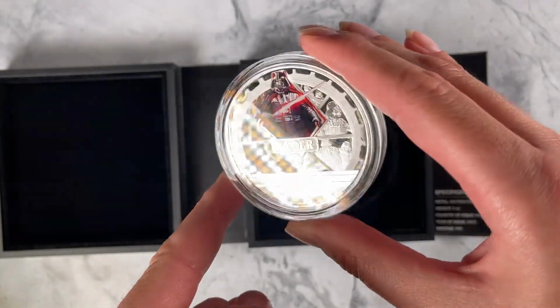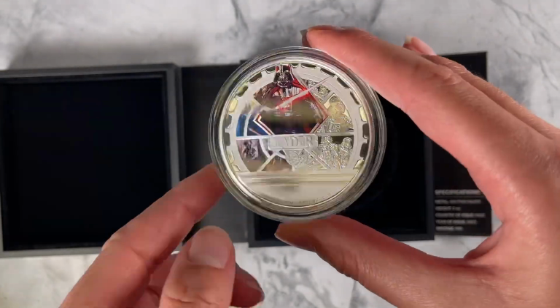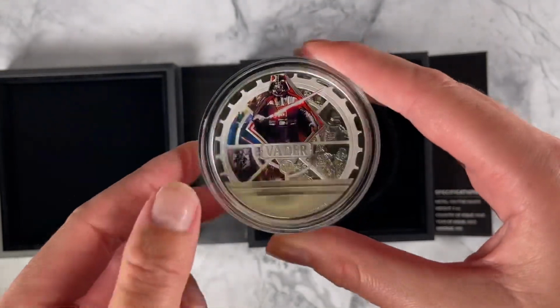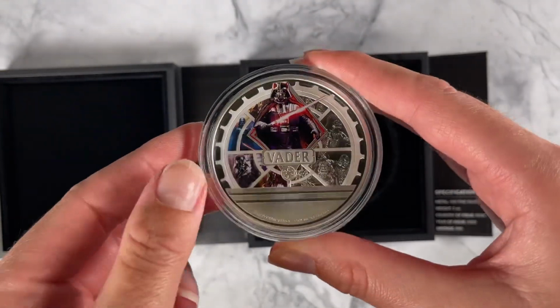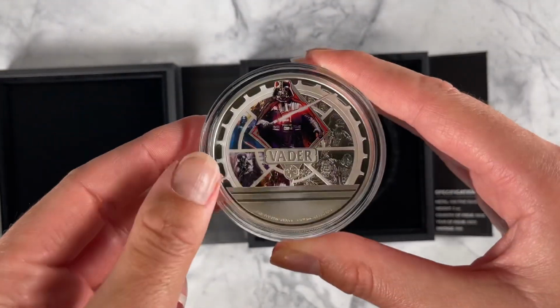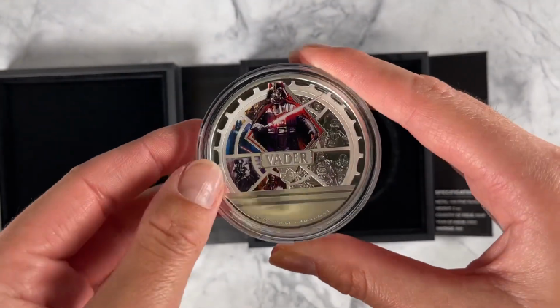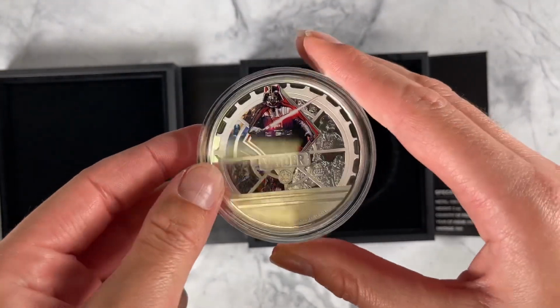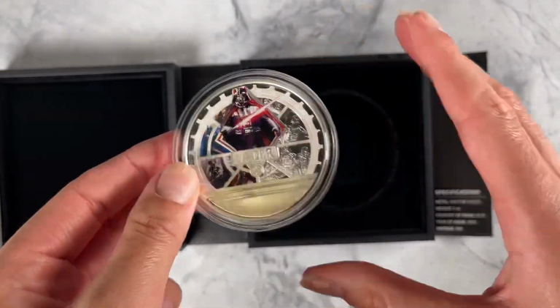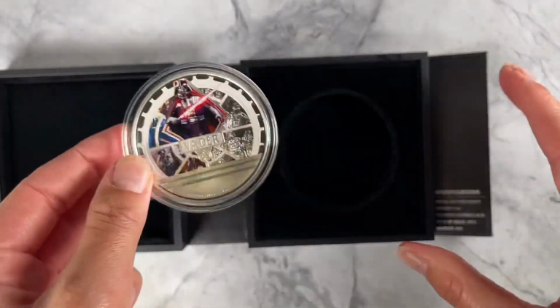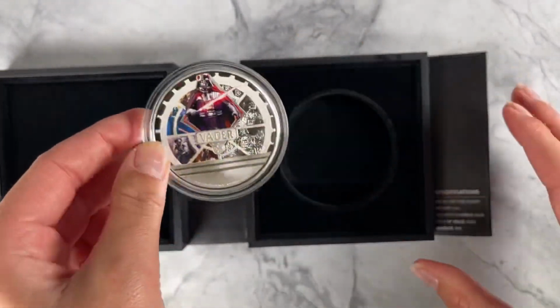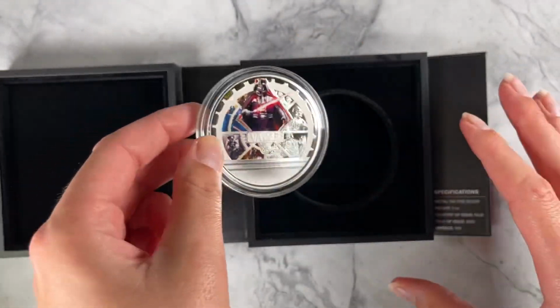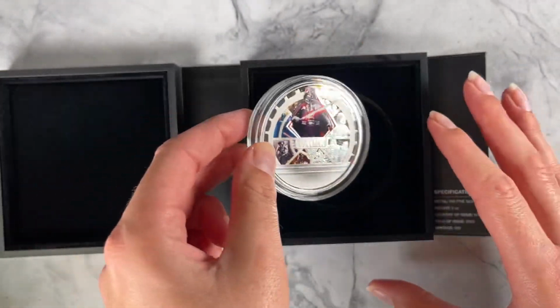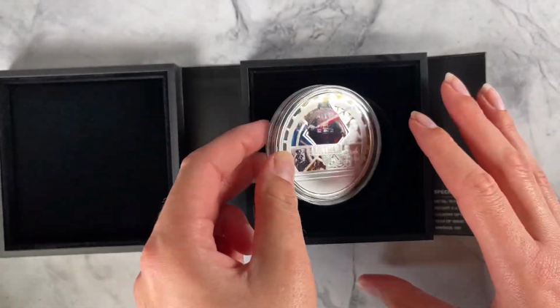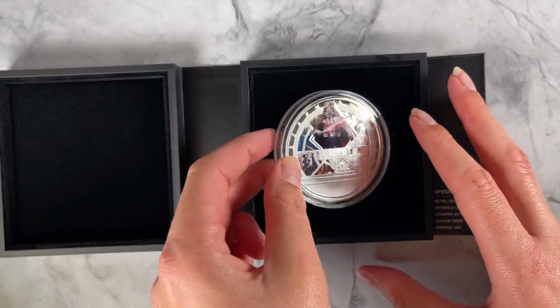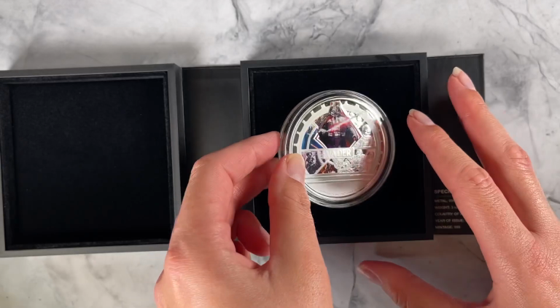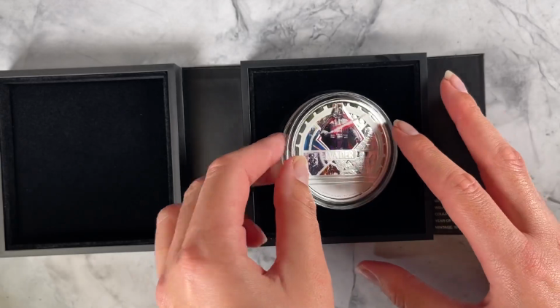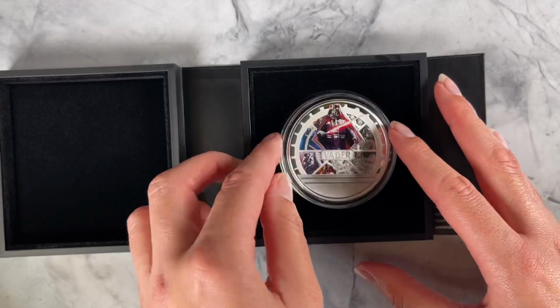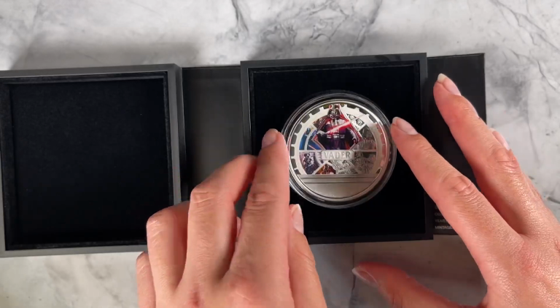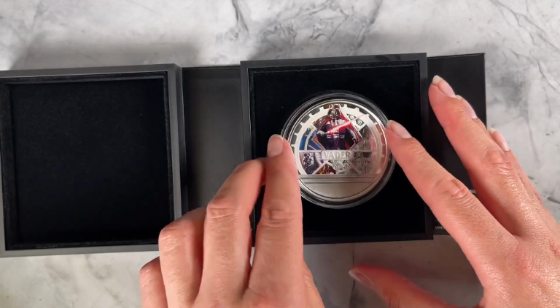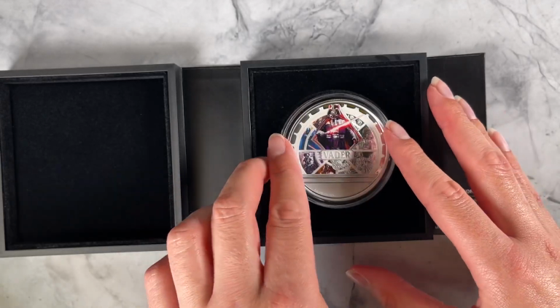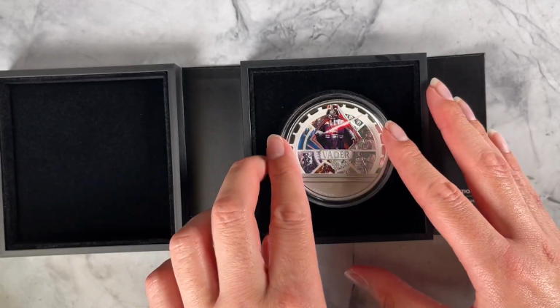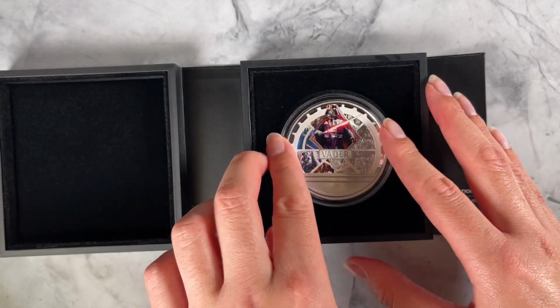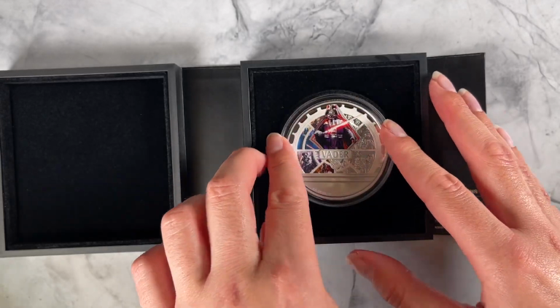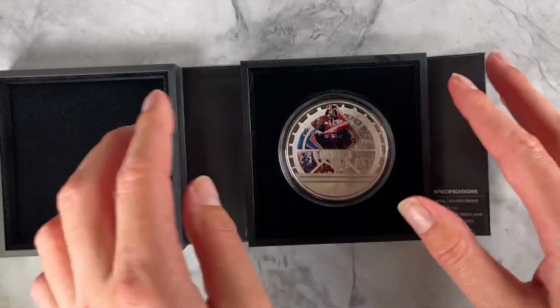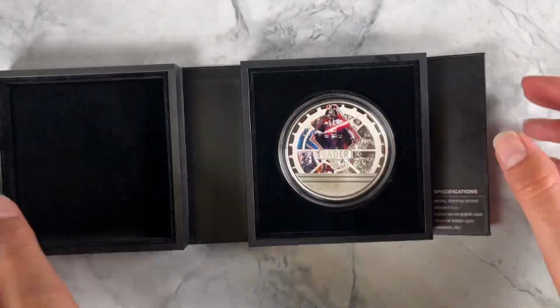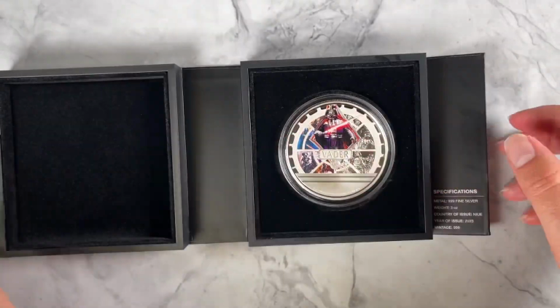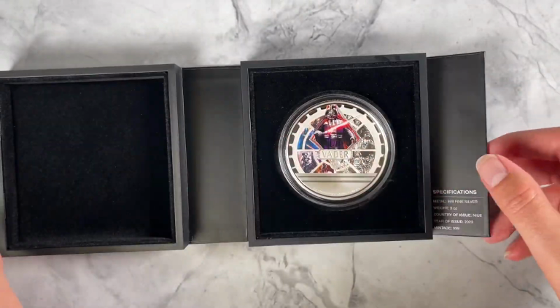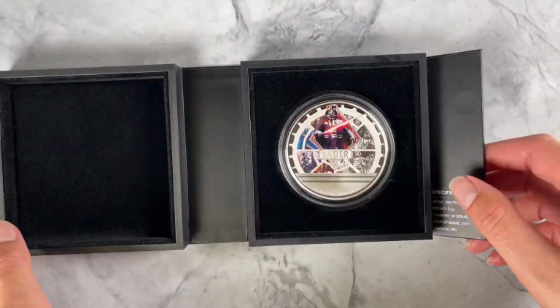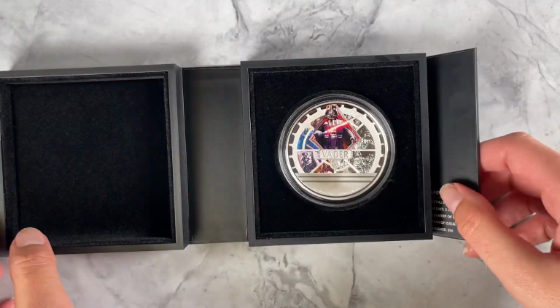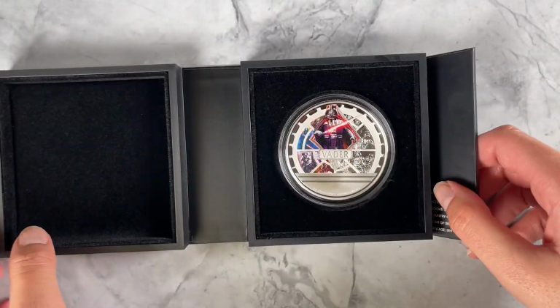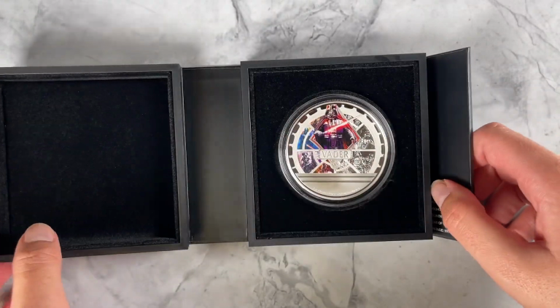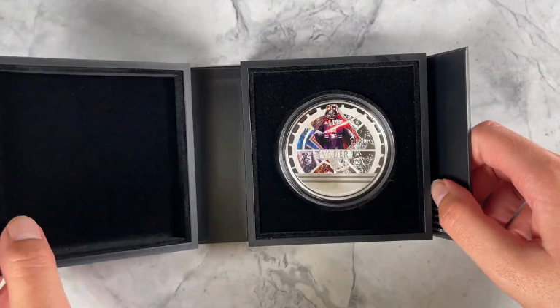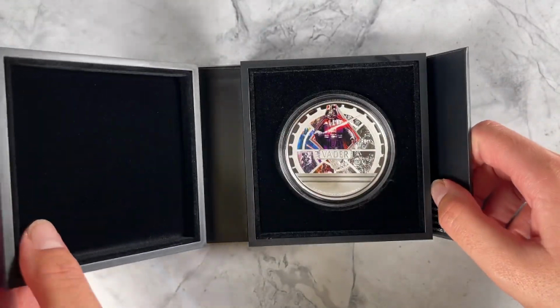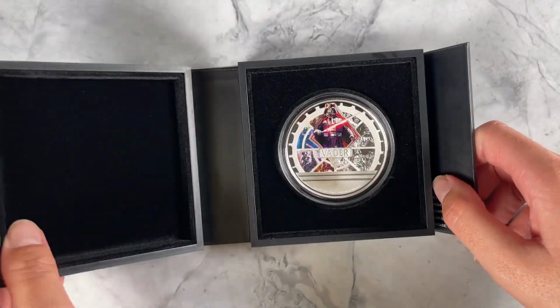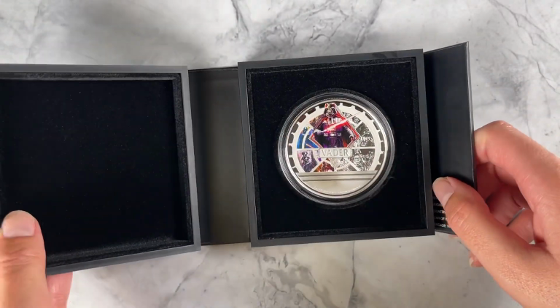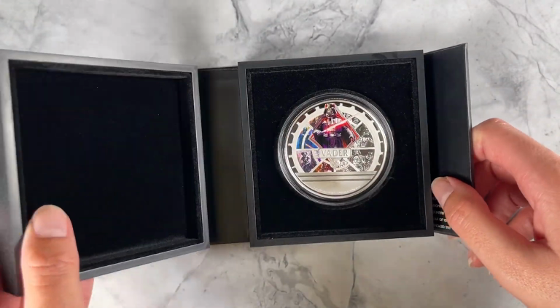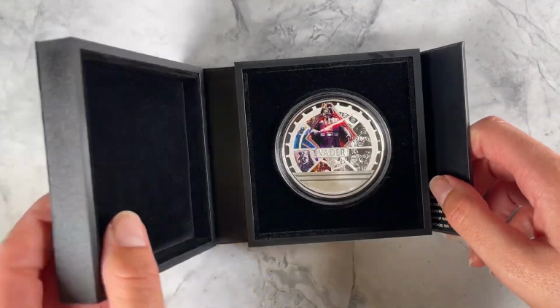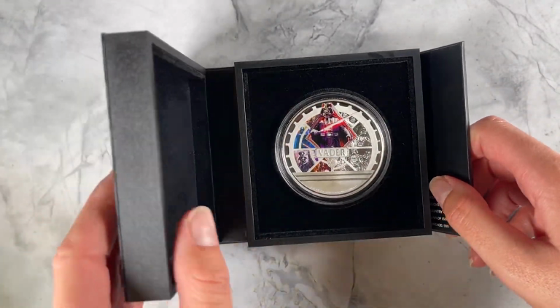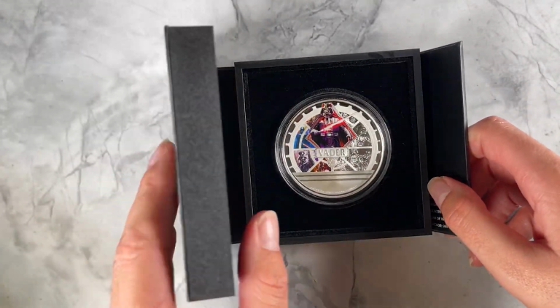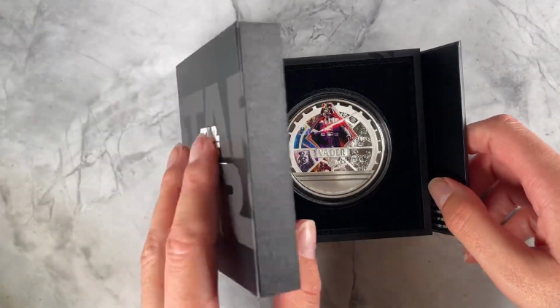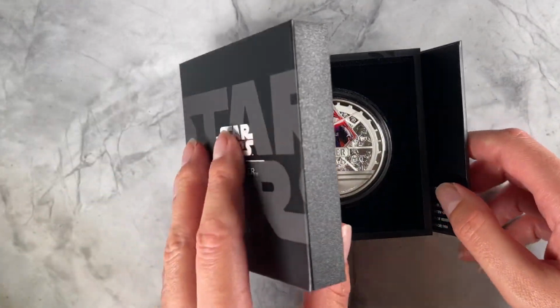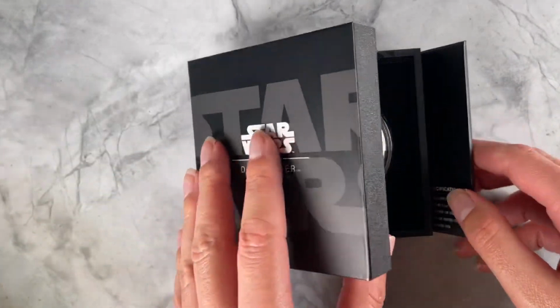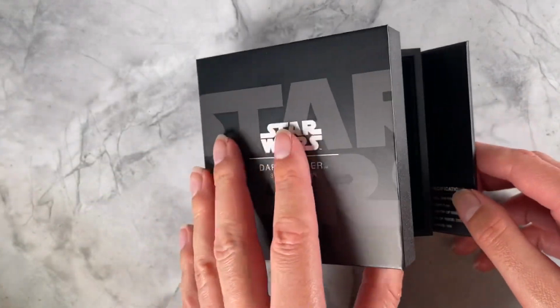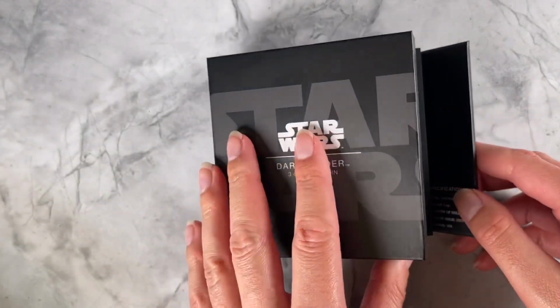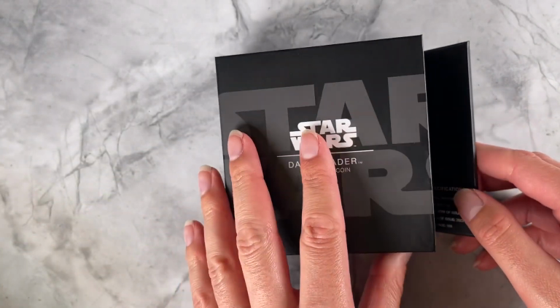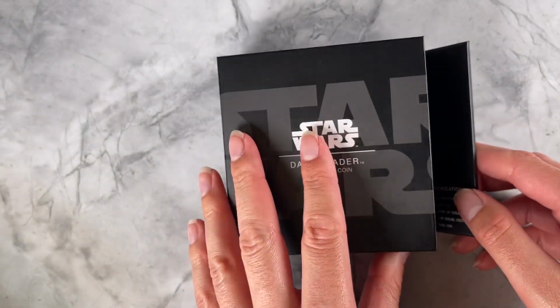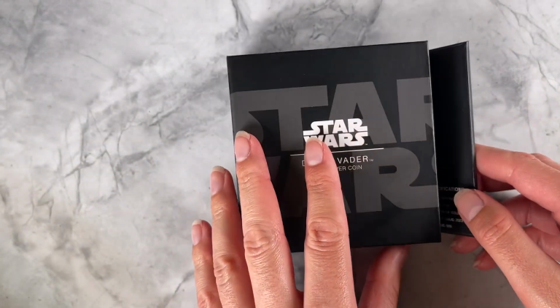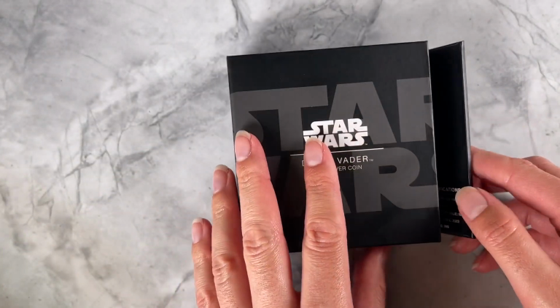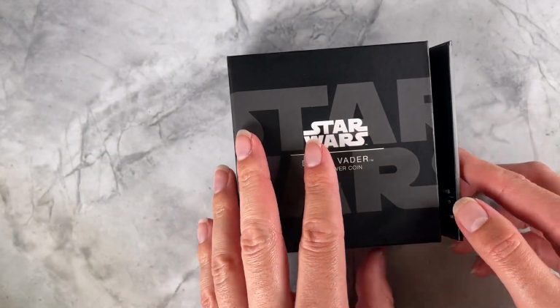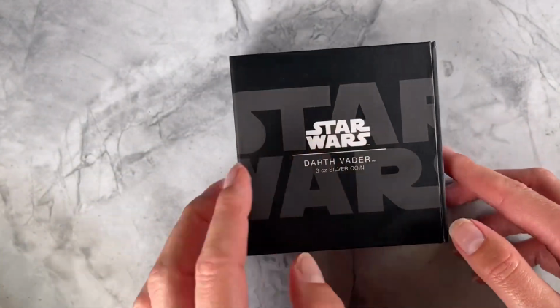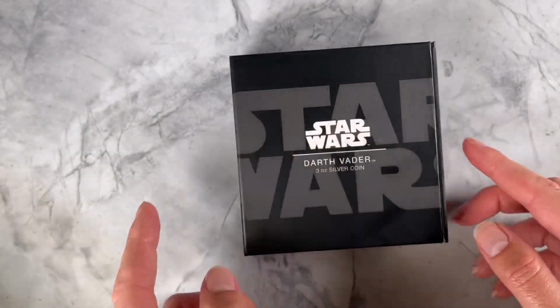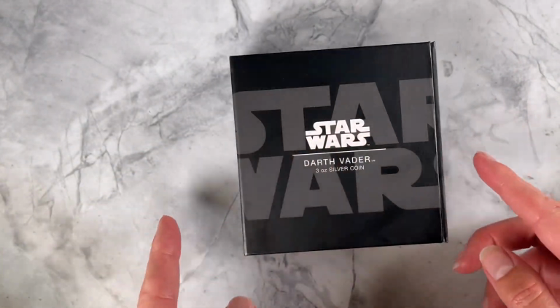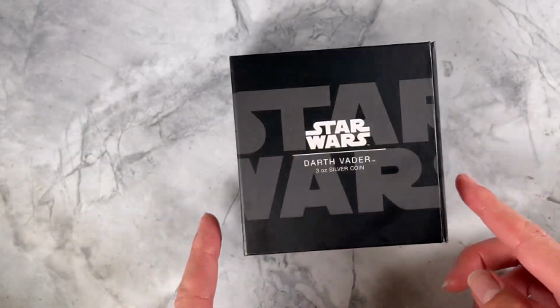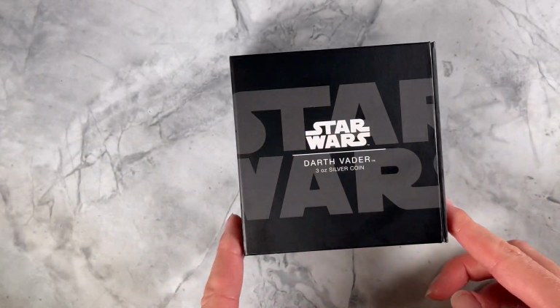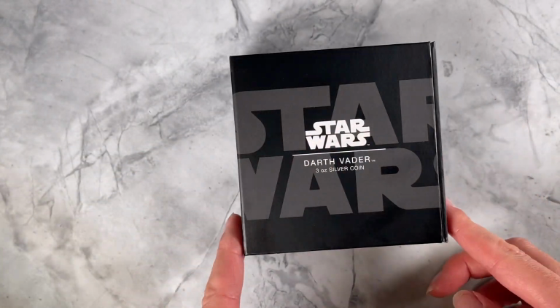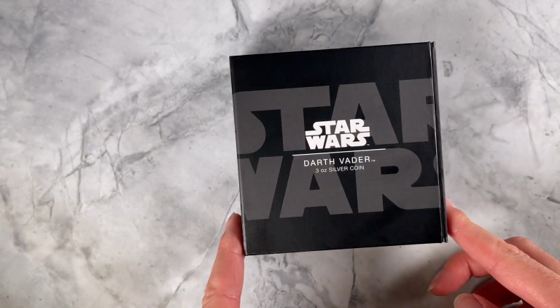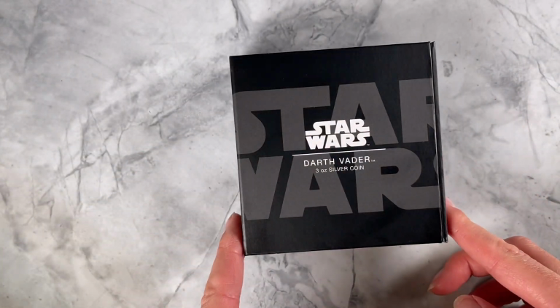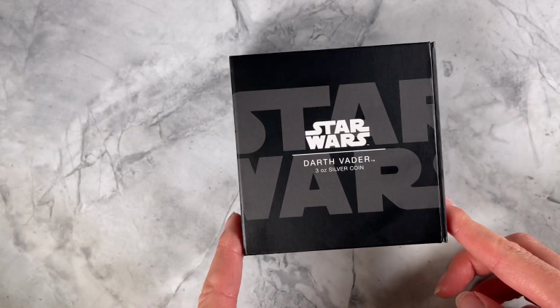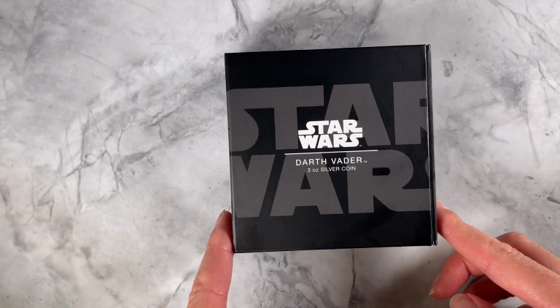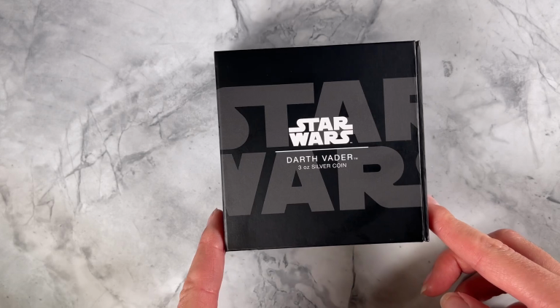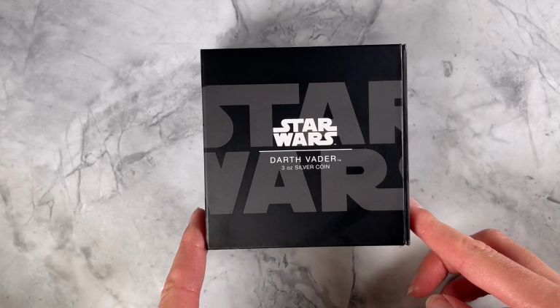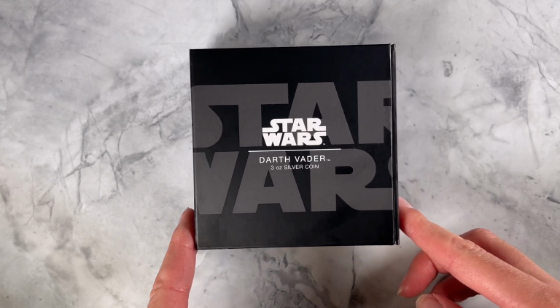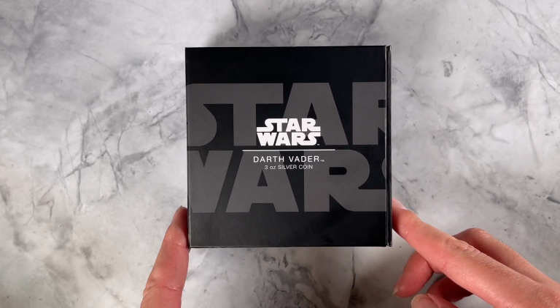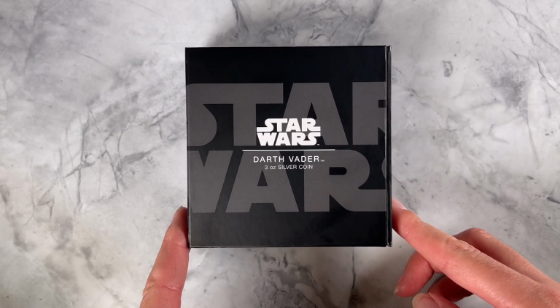And there we have our latest Darth Vader coin. Add a touch of the dark side to your Star Wars collection and we'll see you in today.